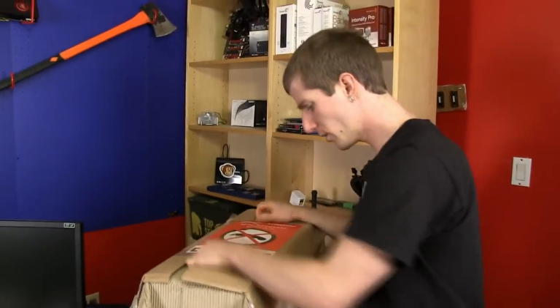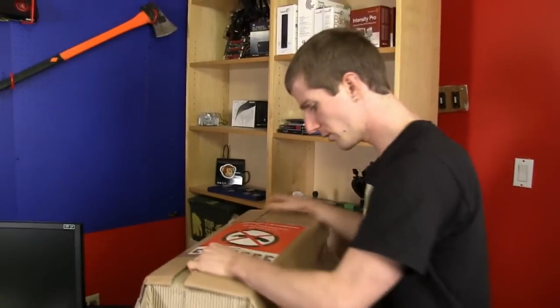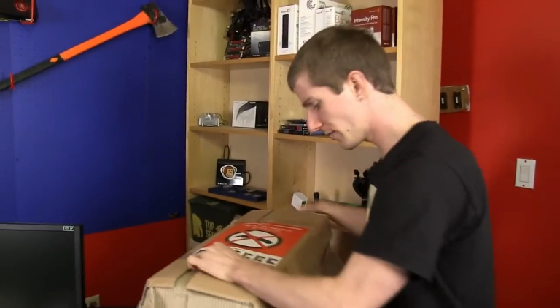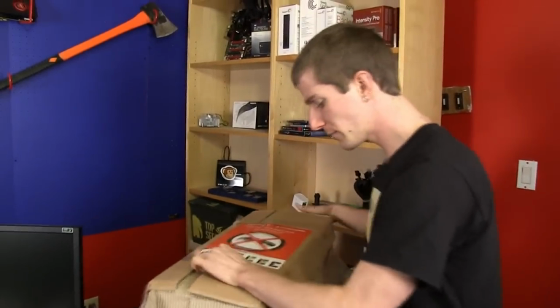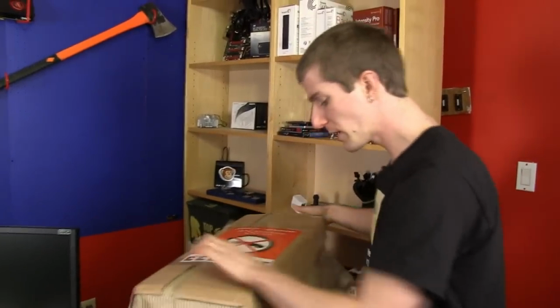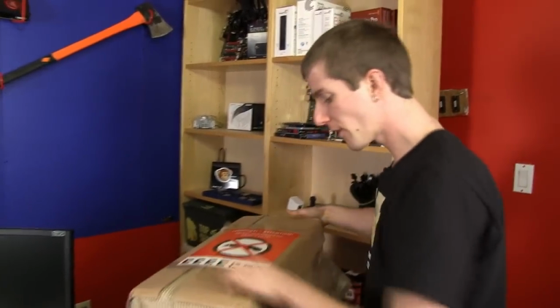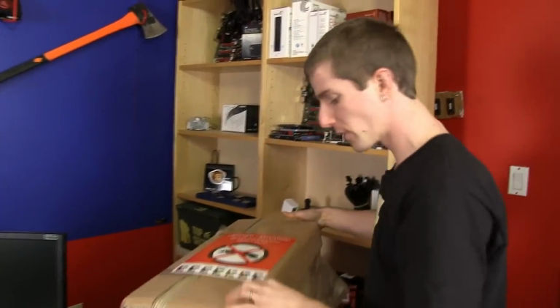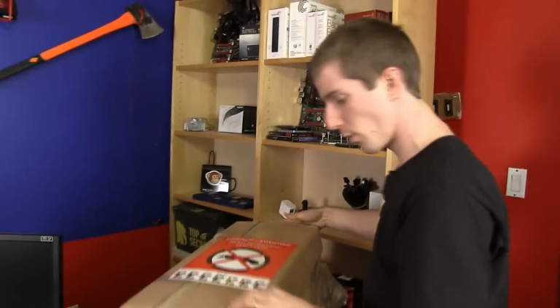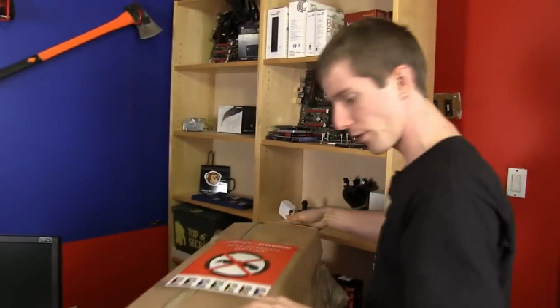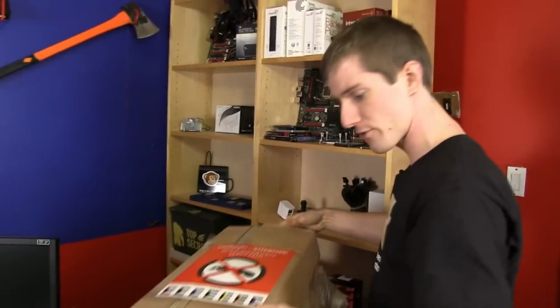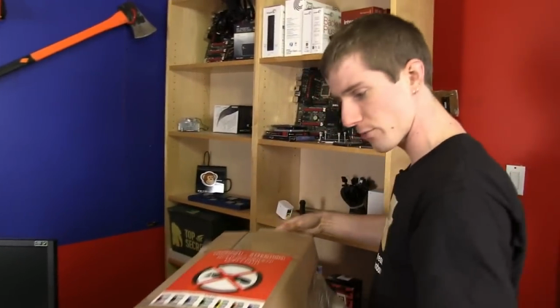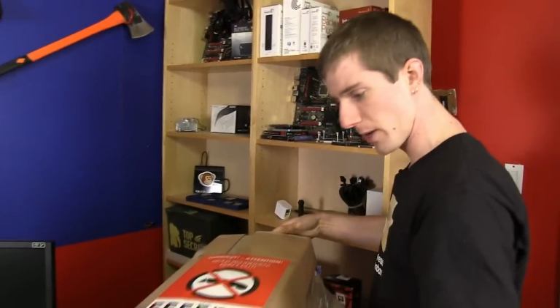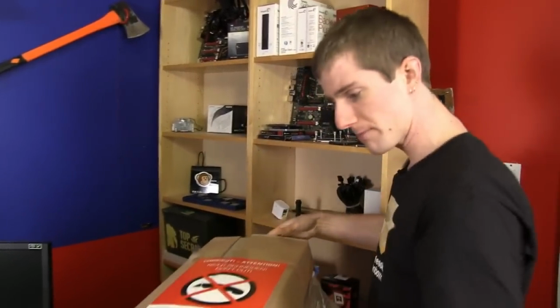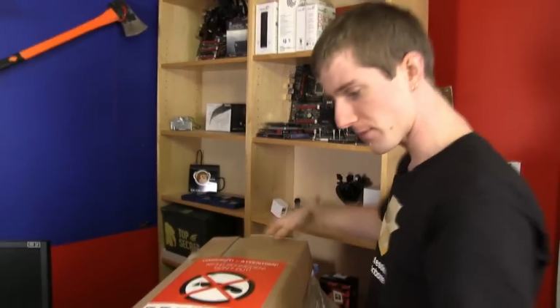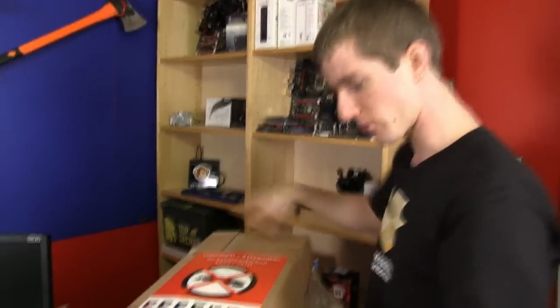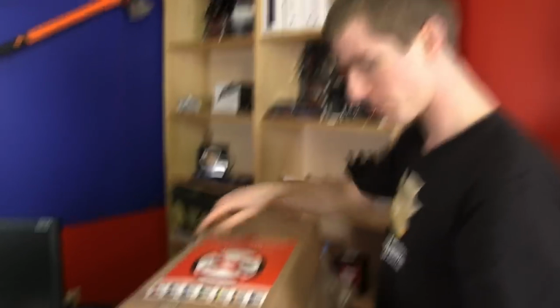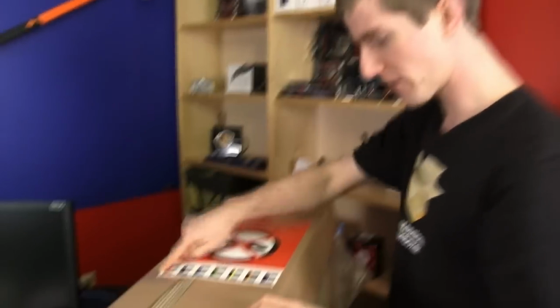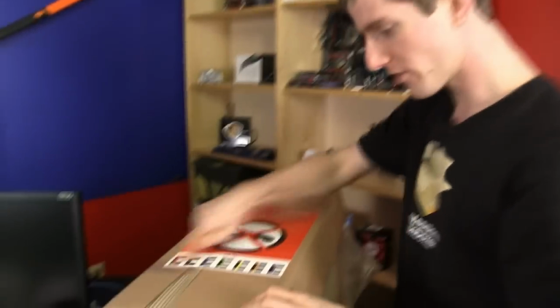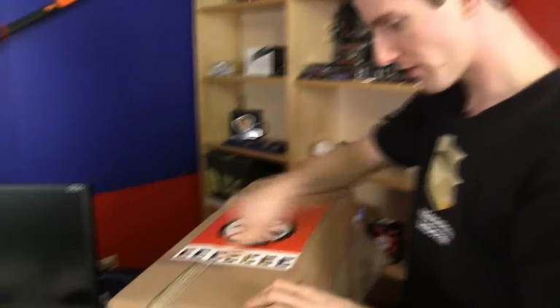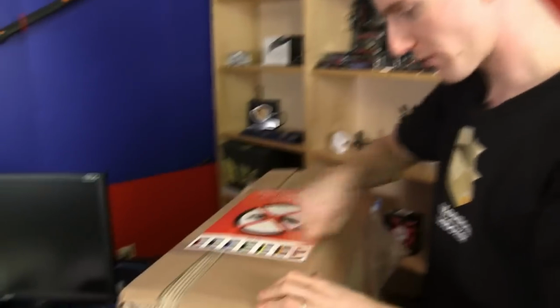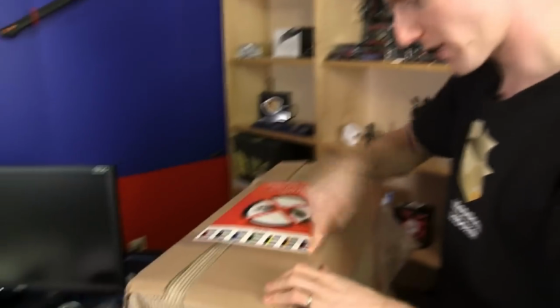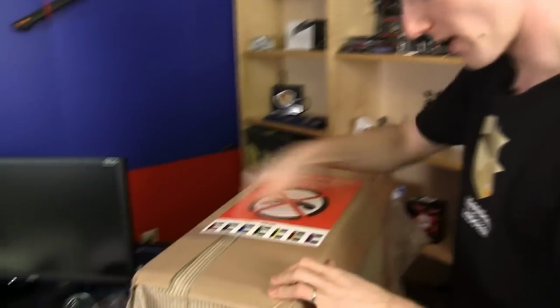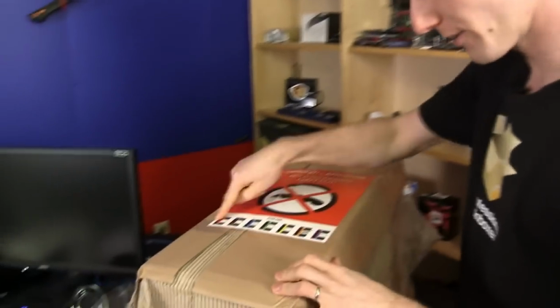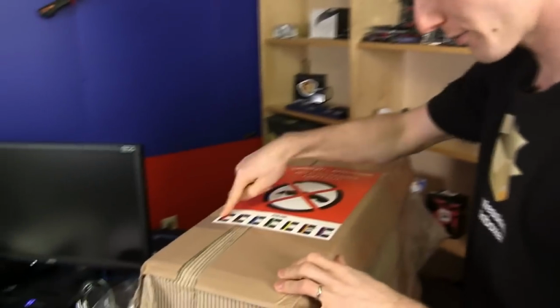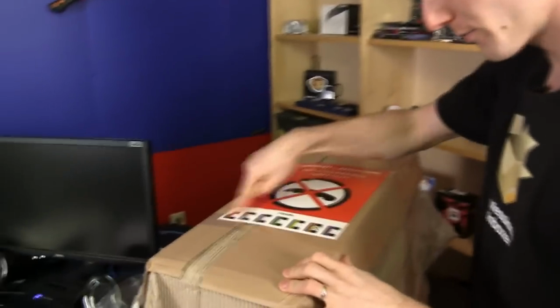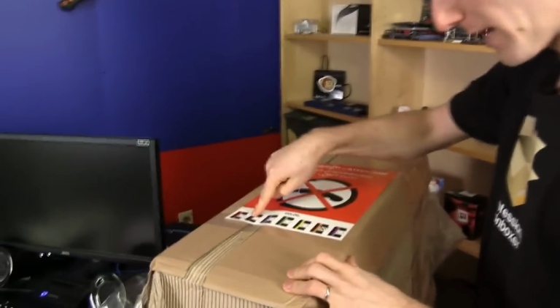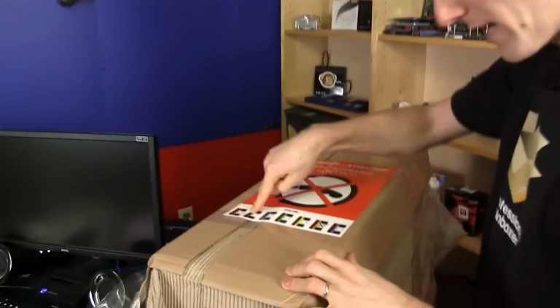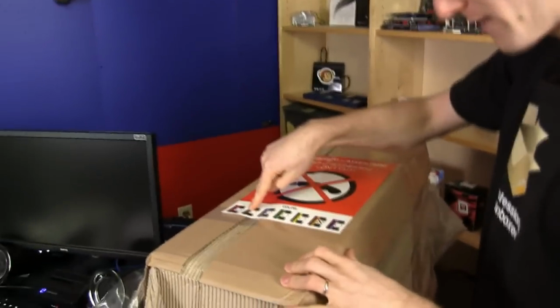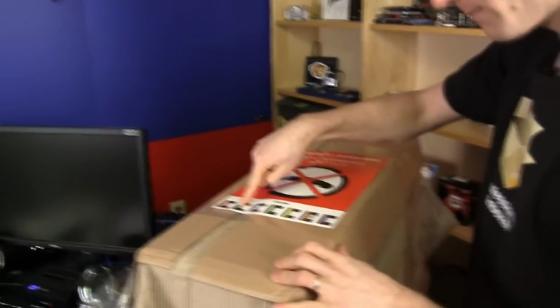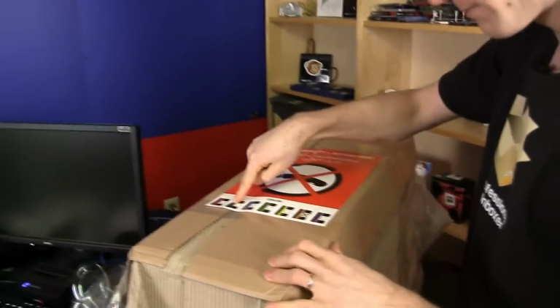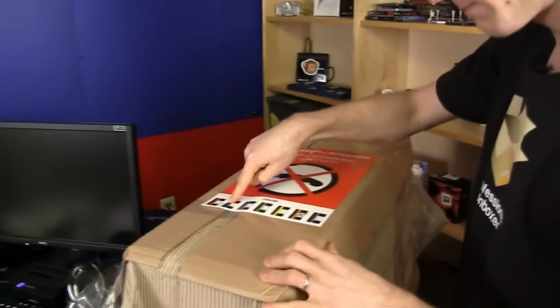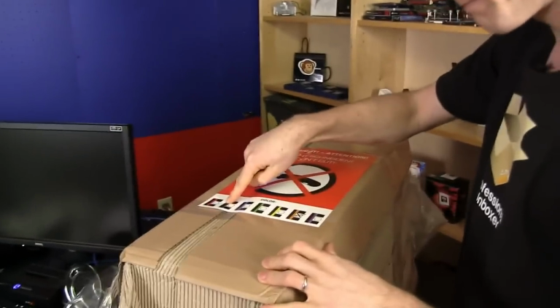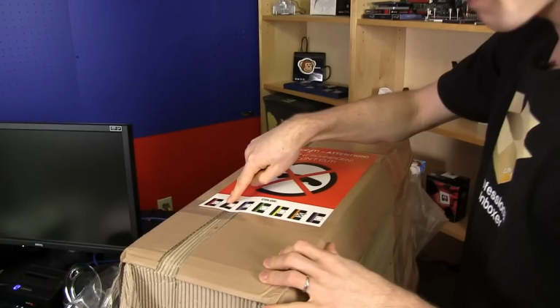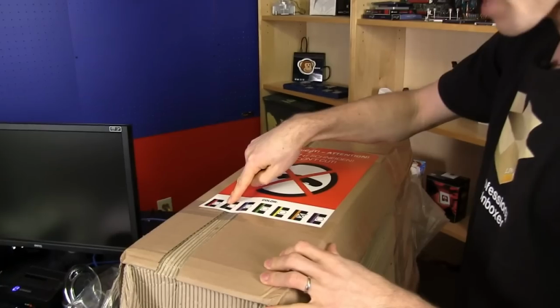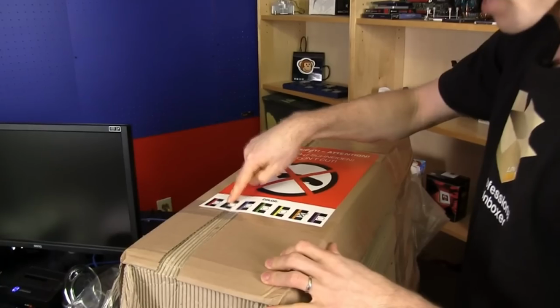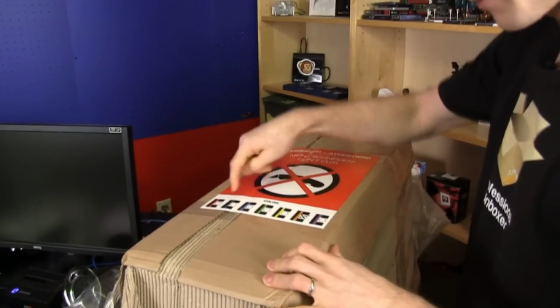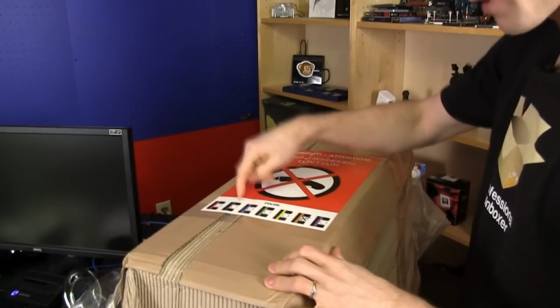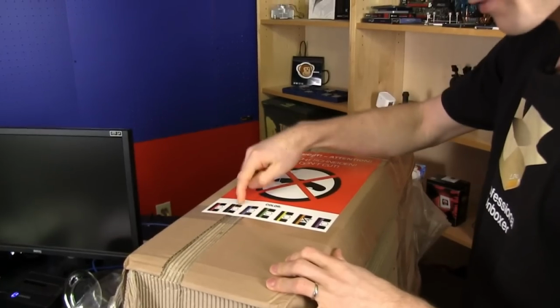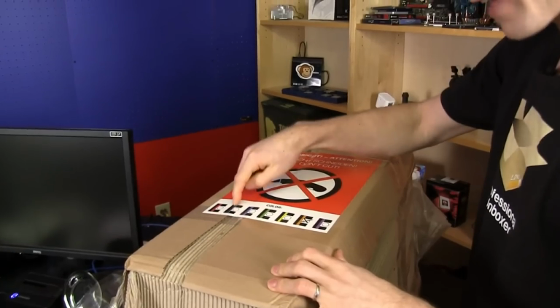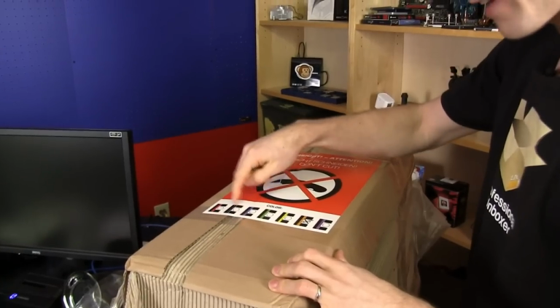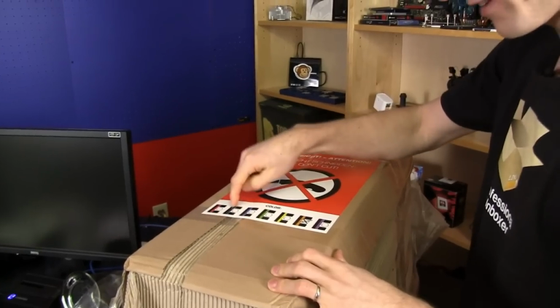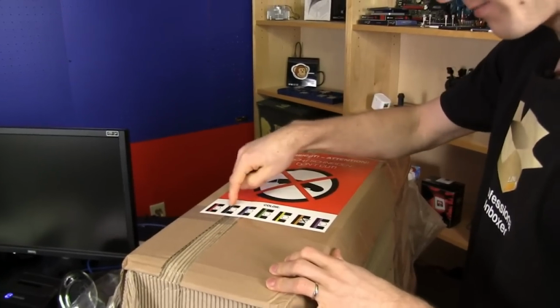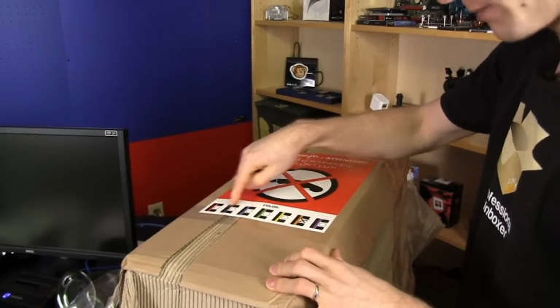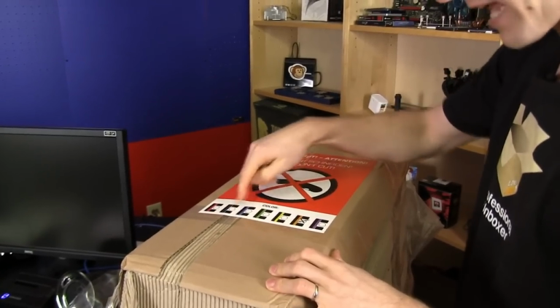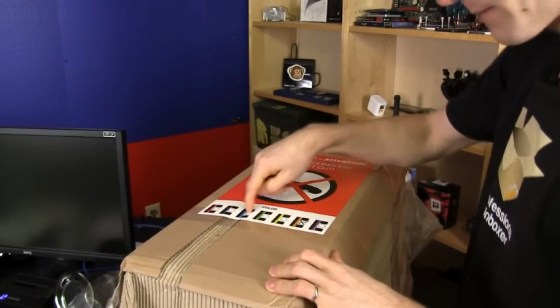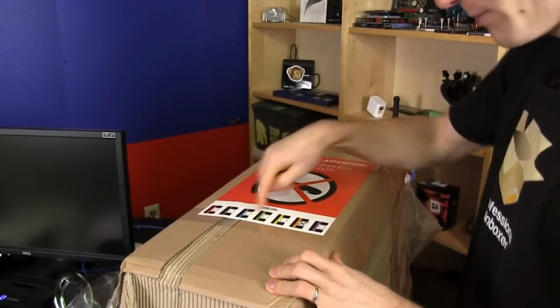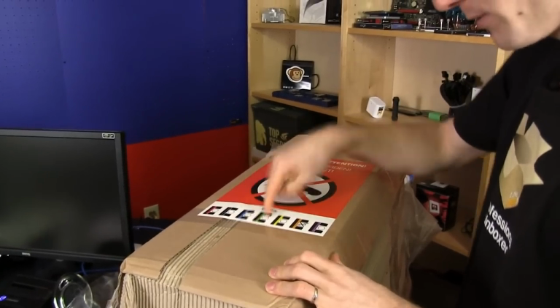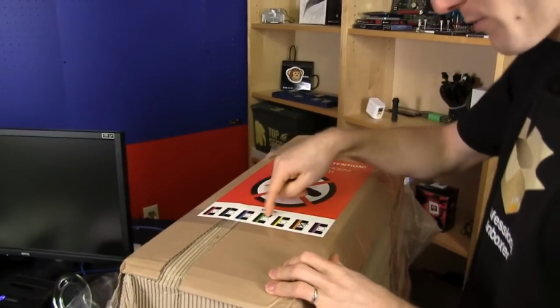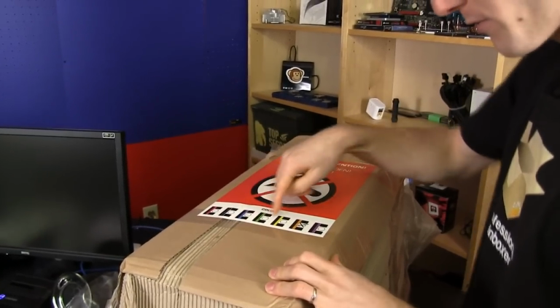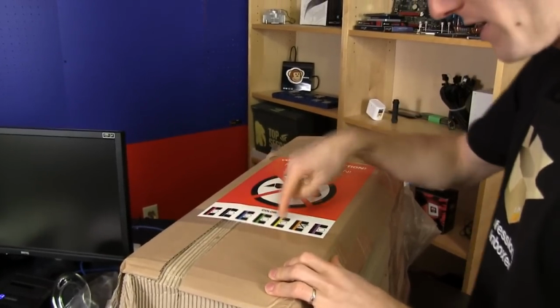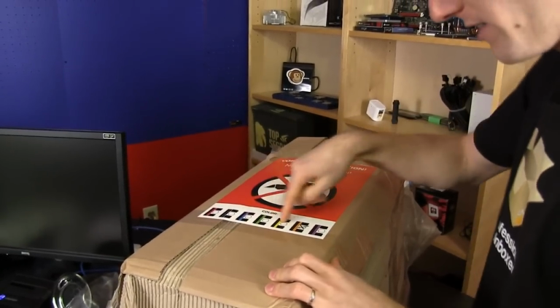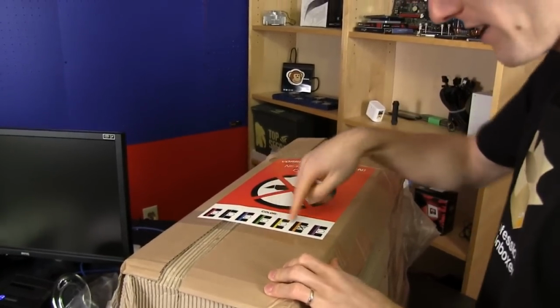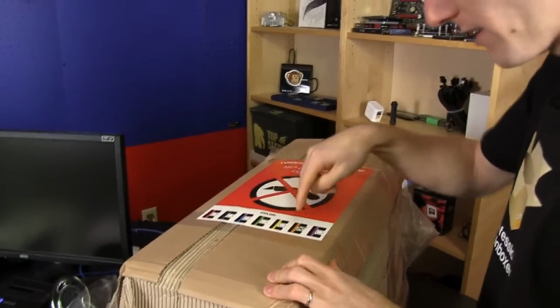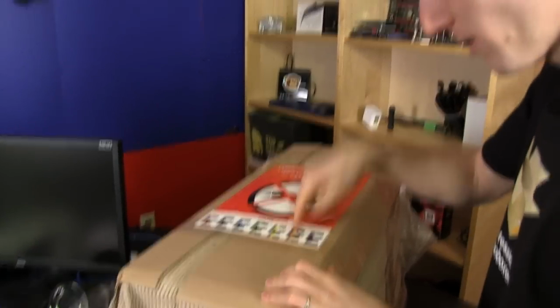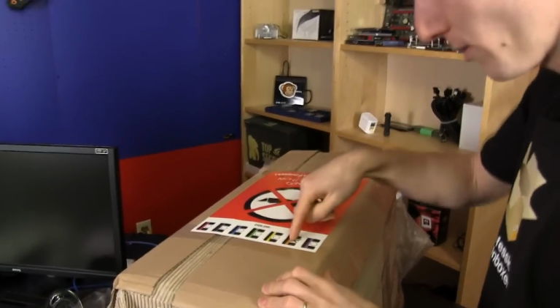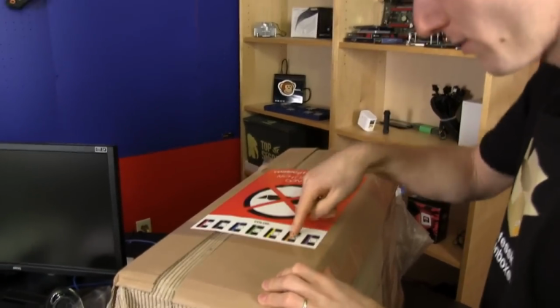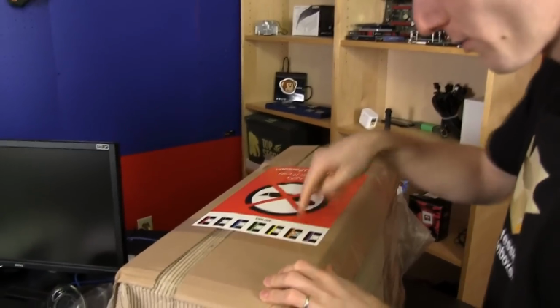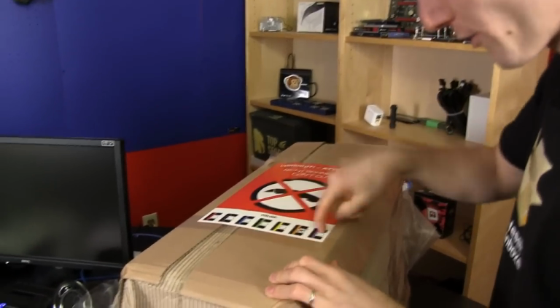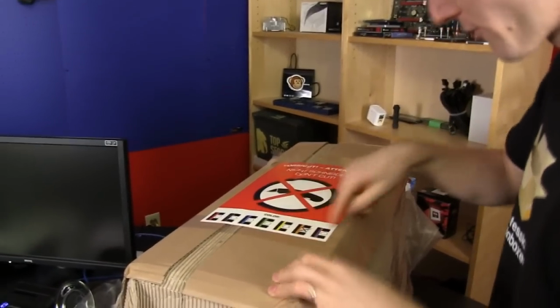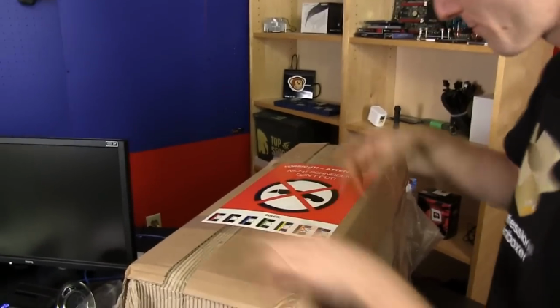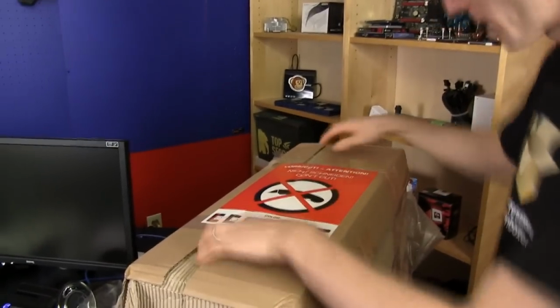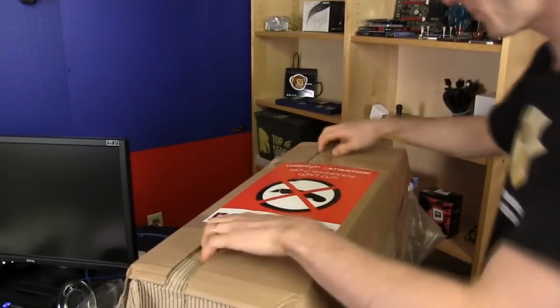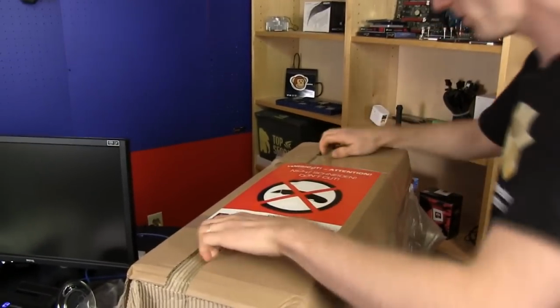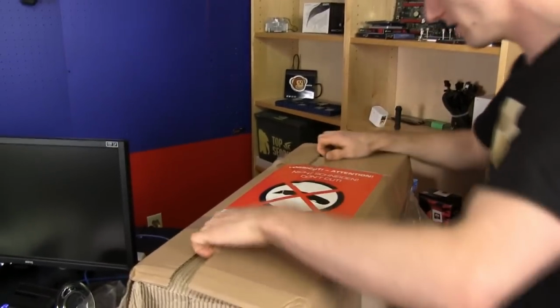So we got the orange one. There's a bunch of different colors: red, black, blue, green, yellow, orange, purple.